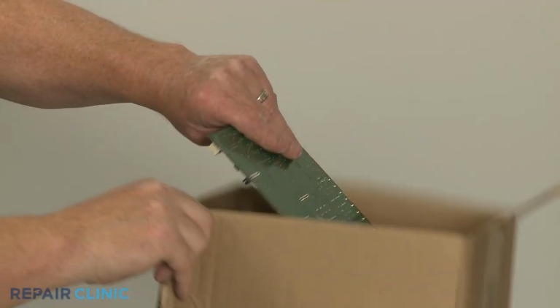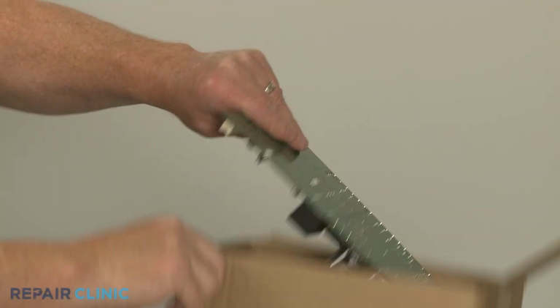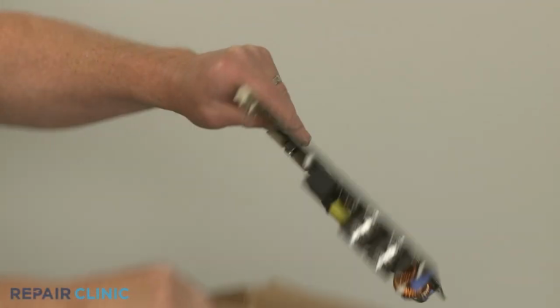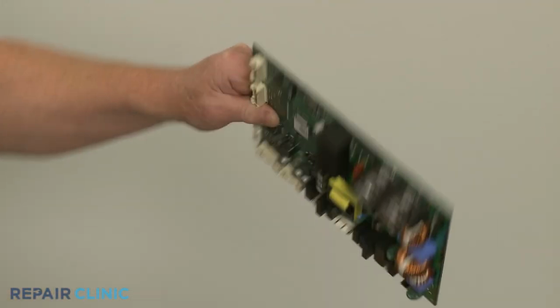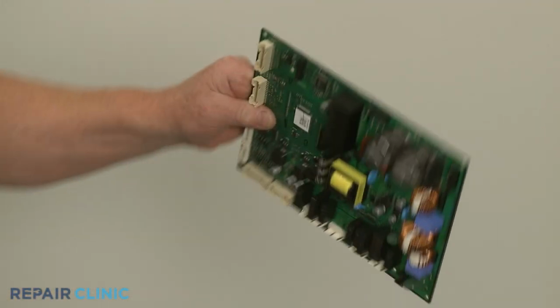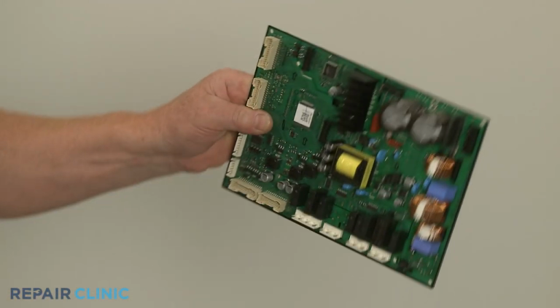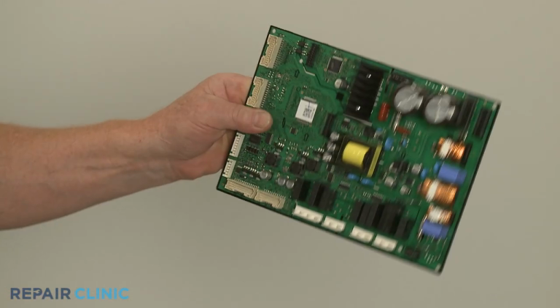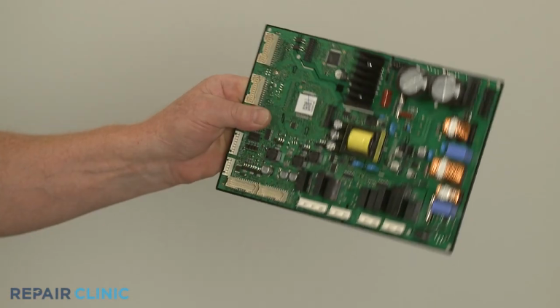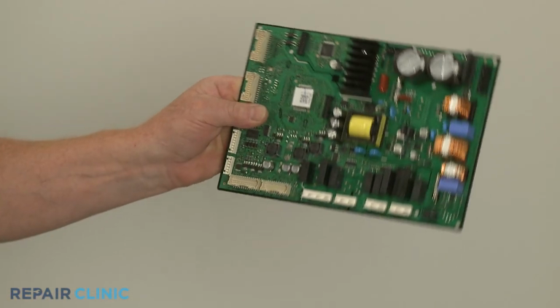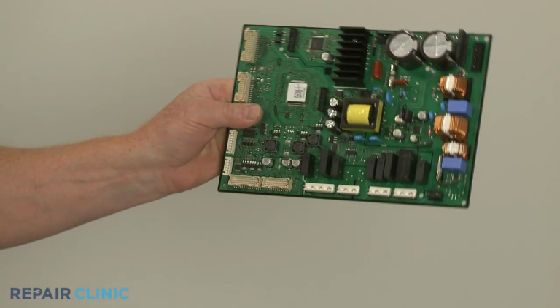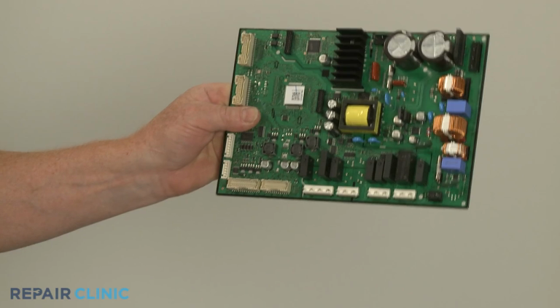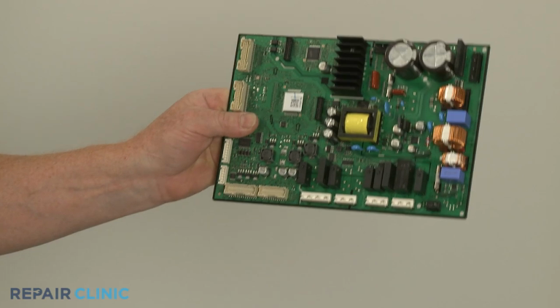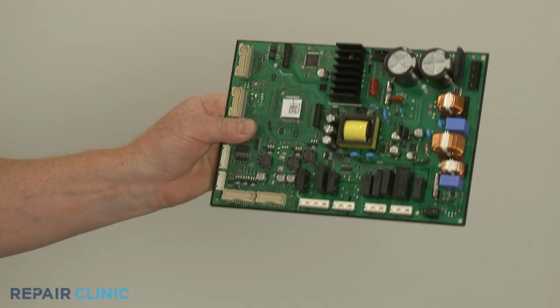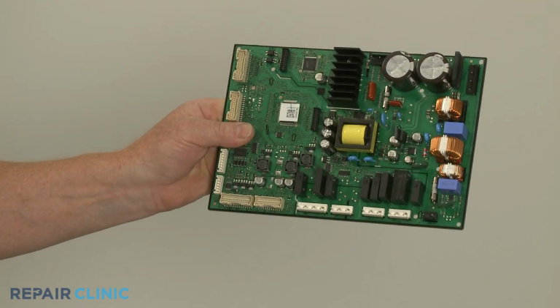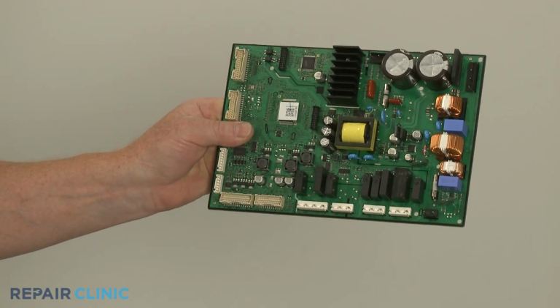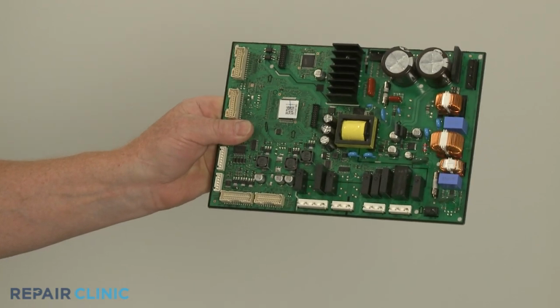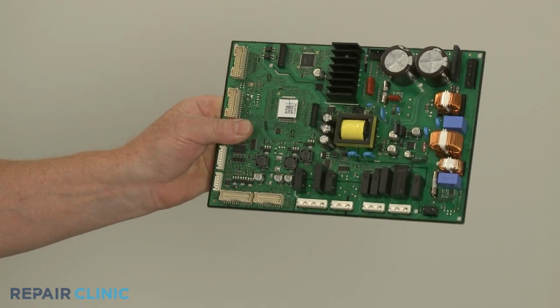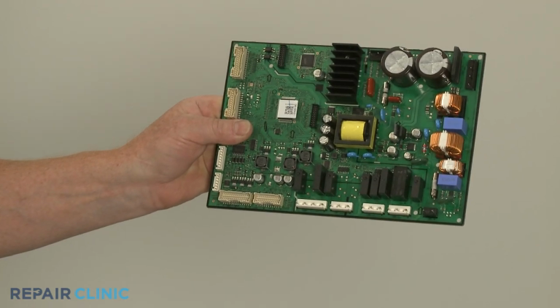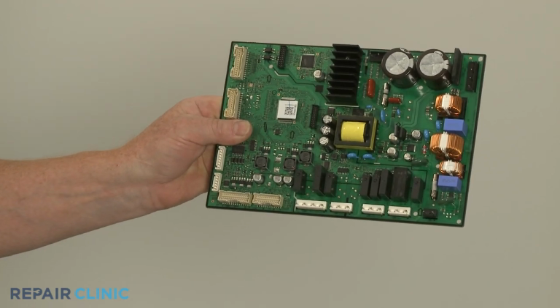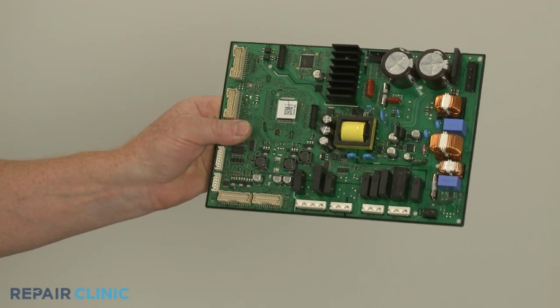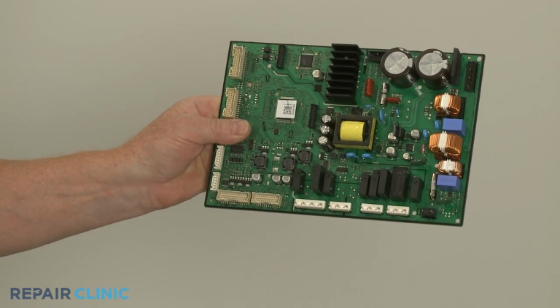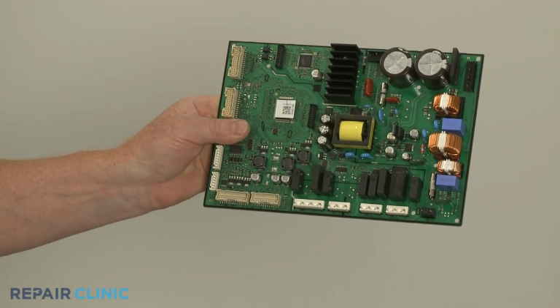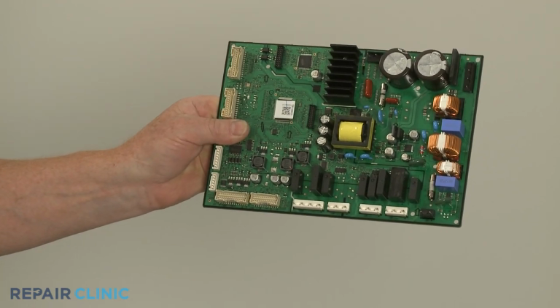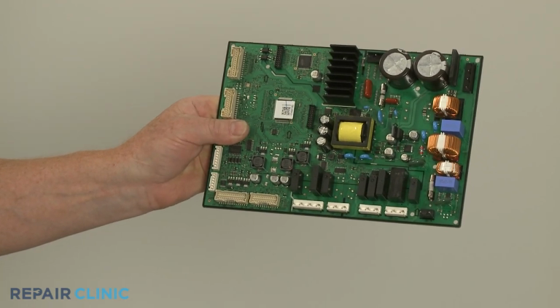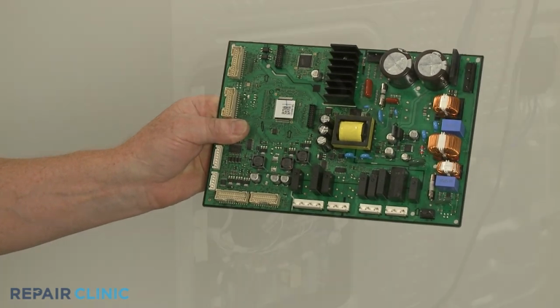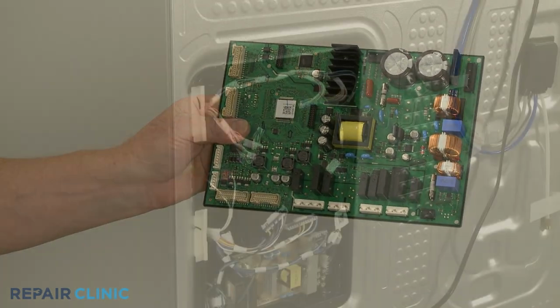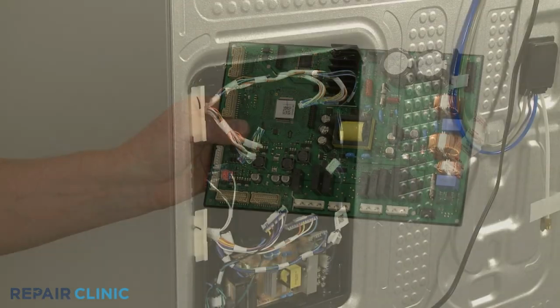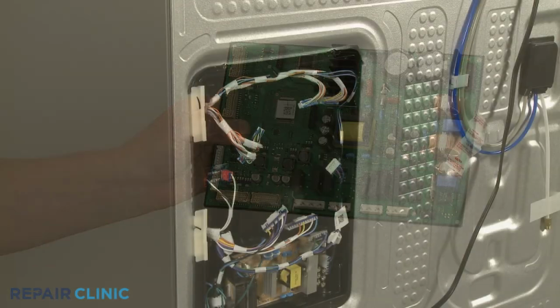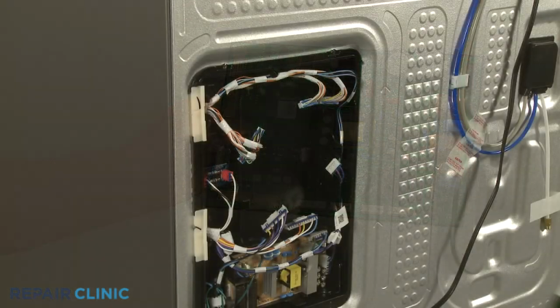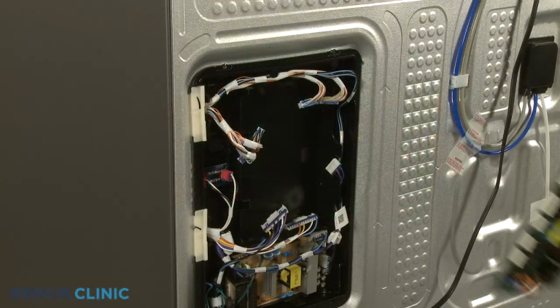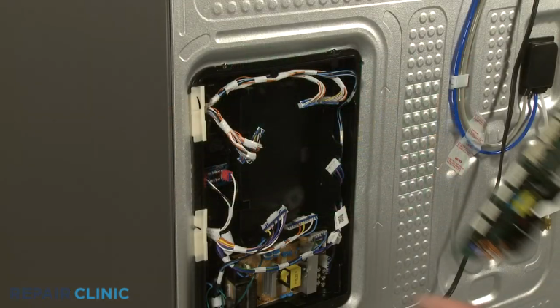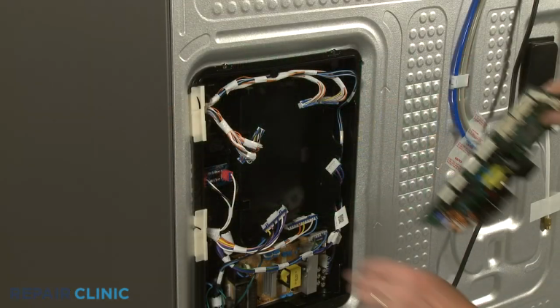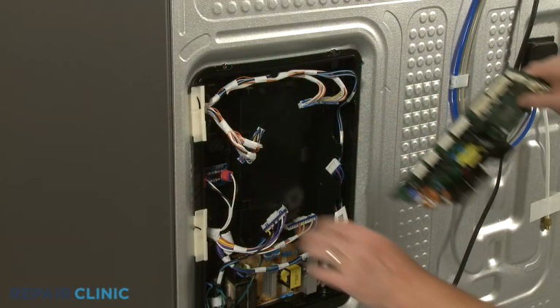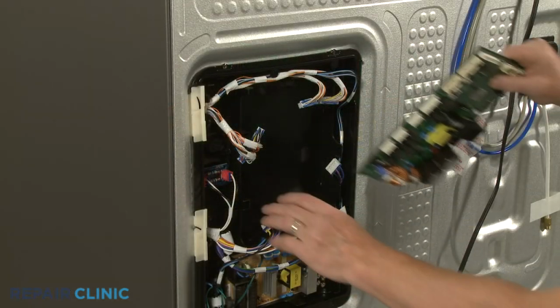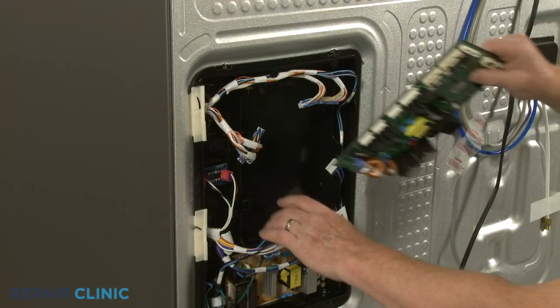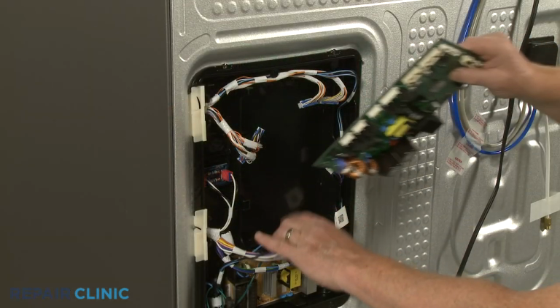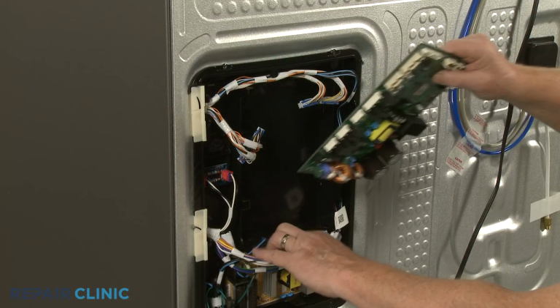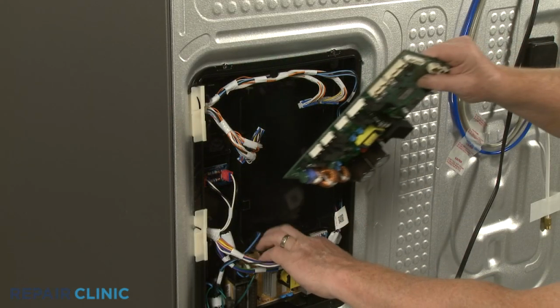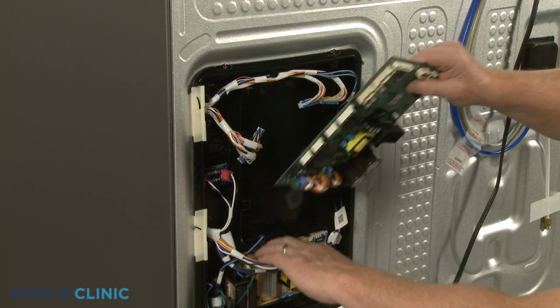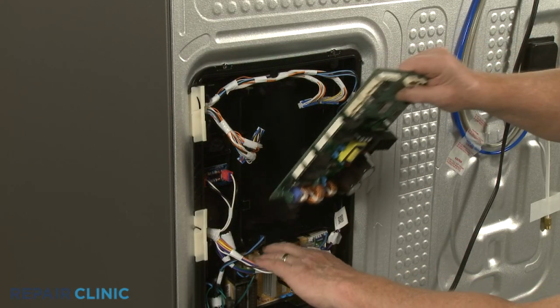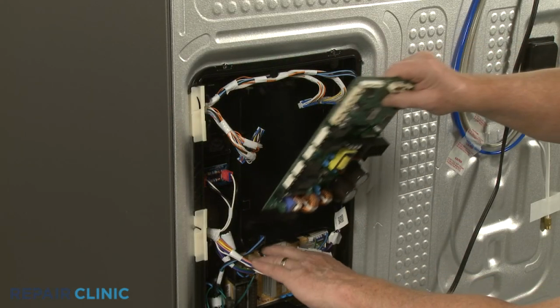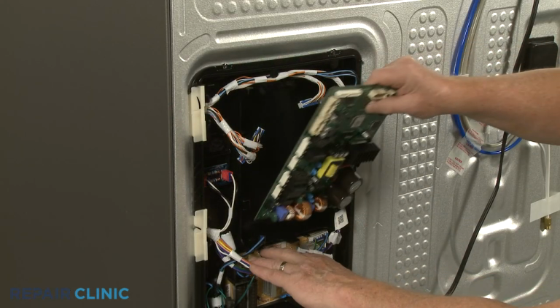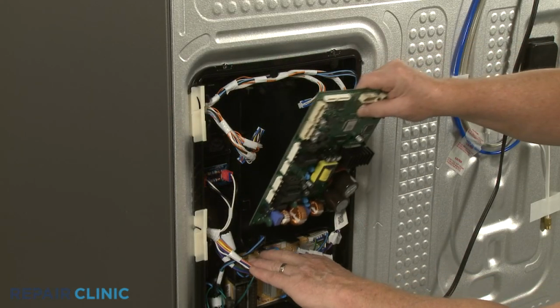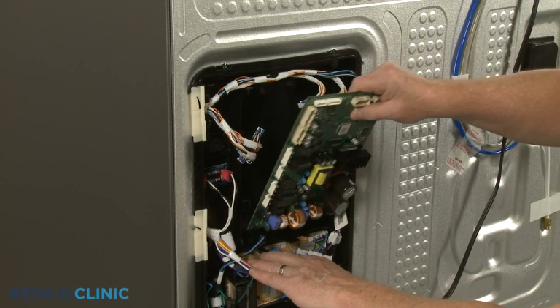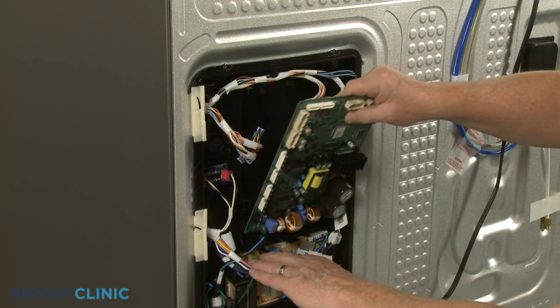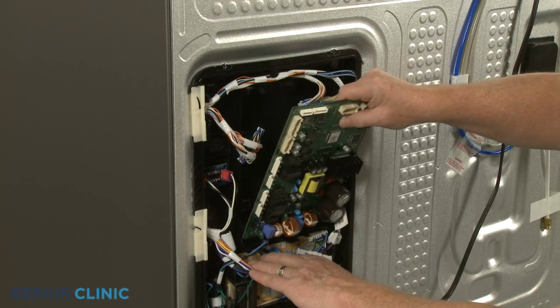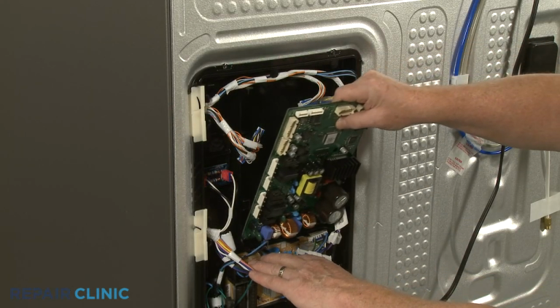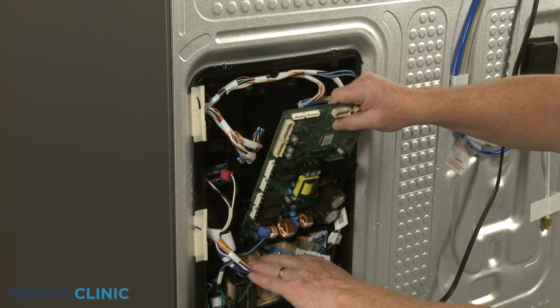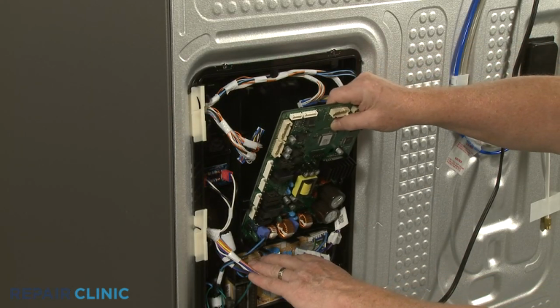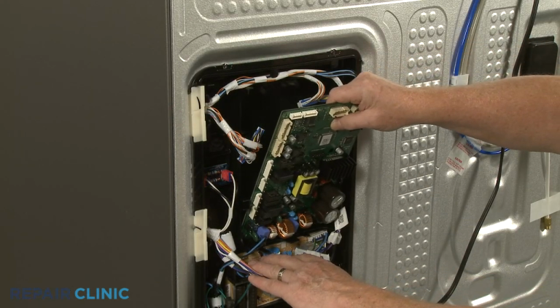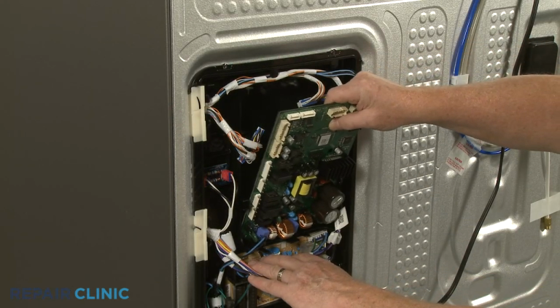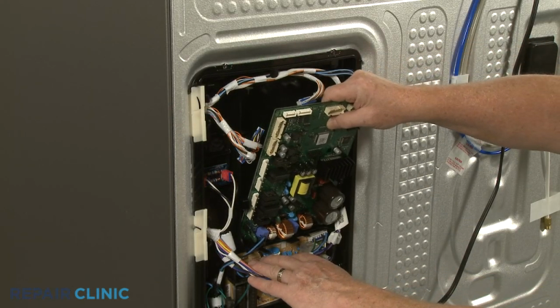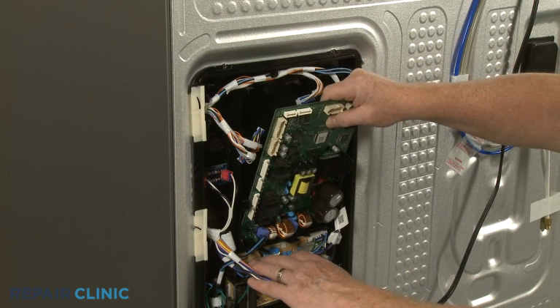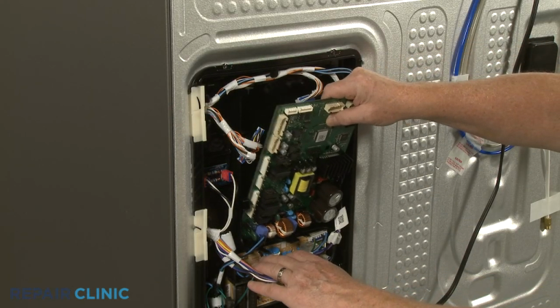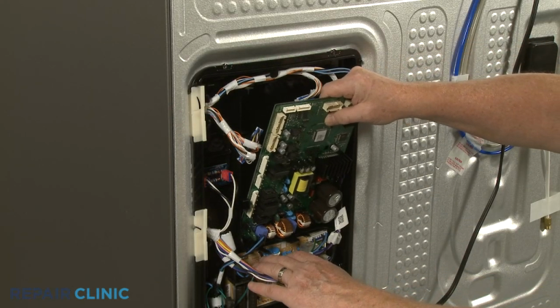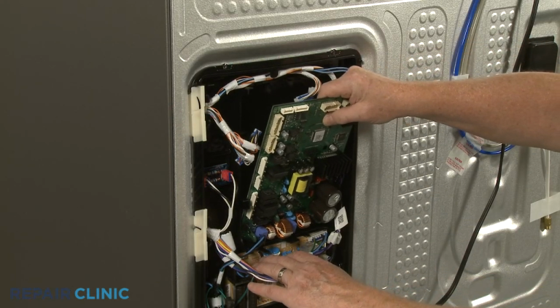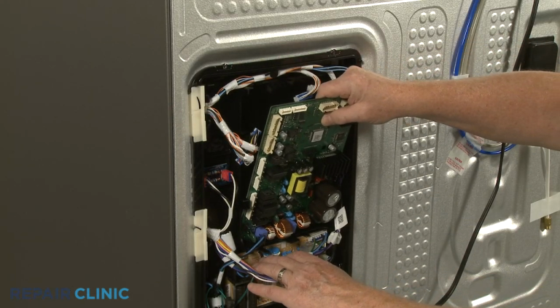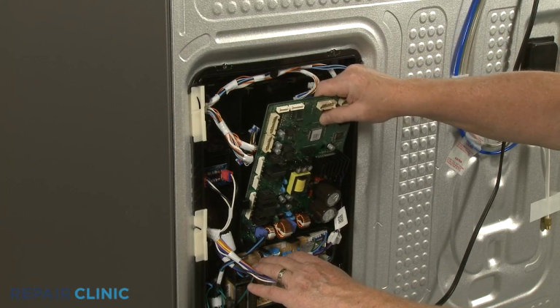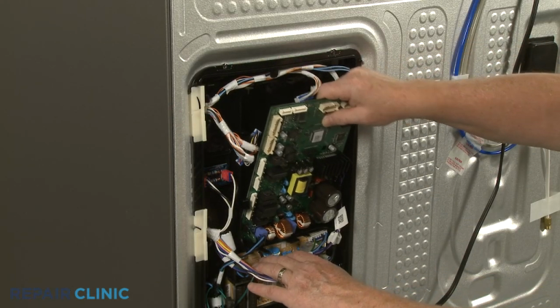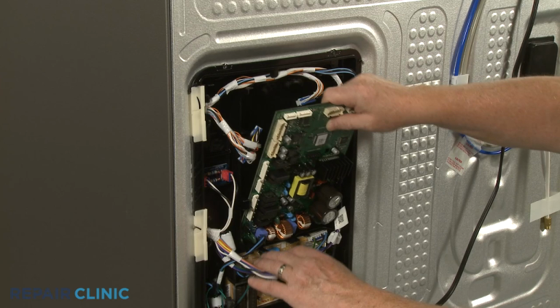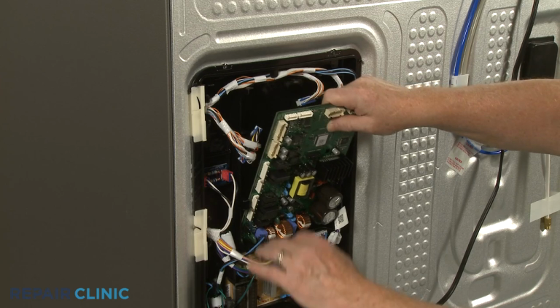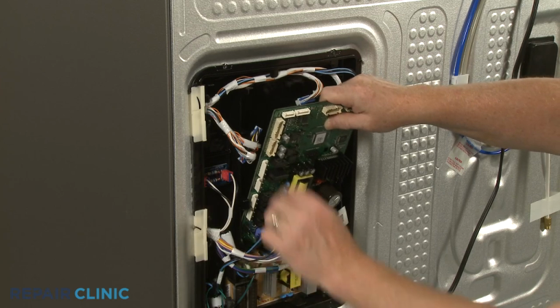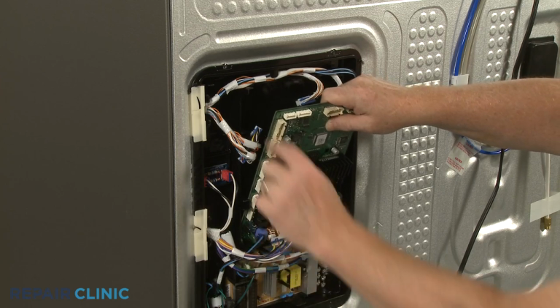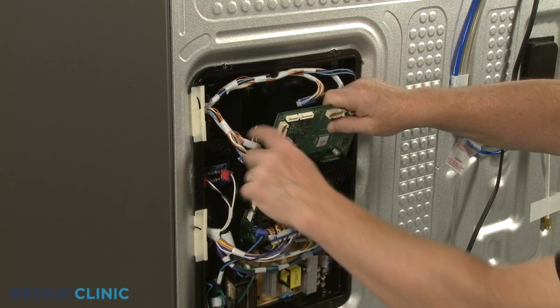To install the new main control board, align the bottom edge first, then snap the top edge into position.